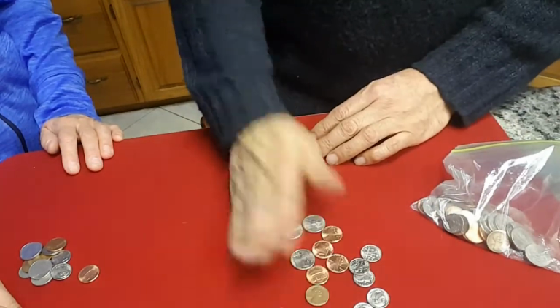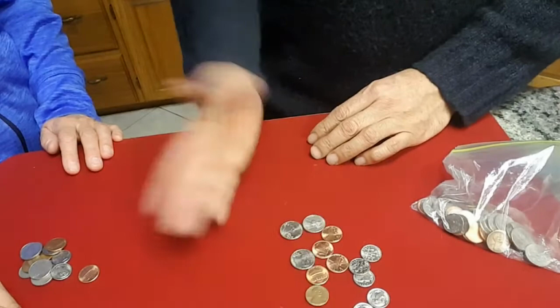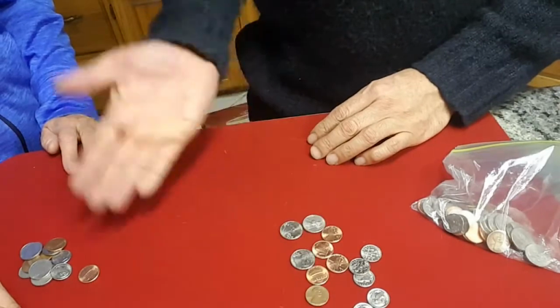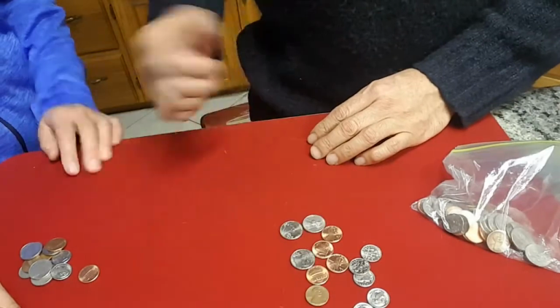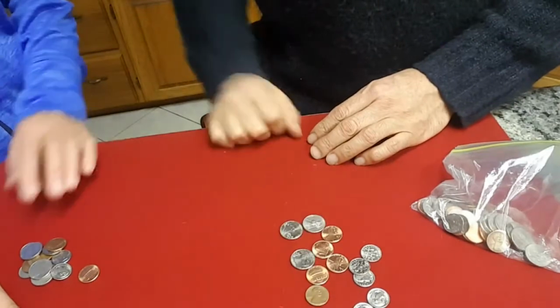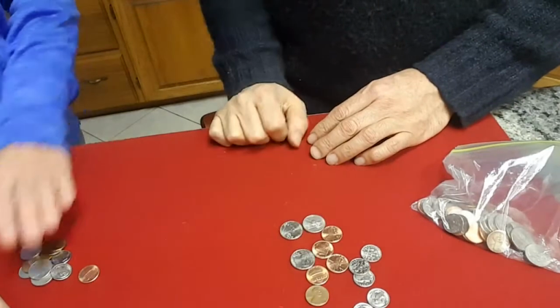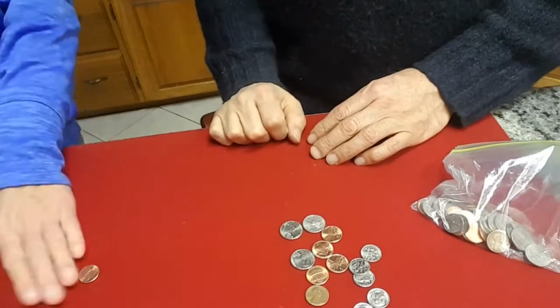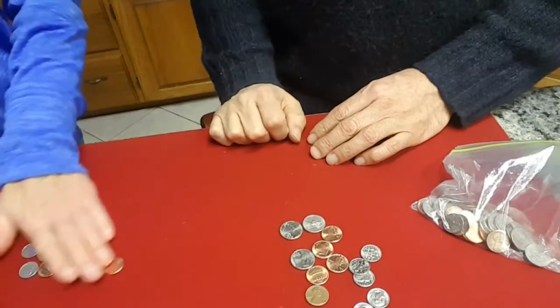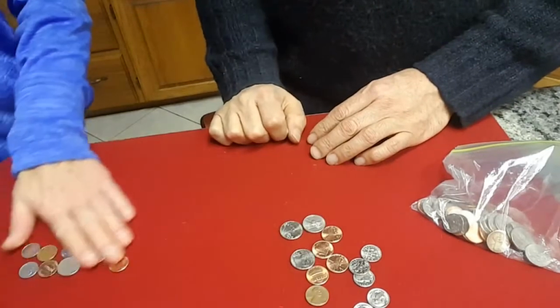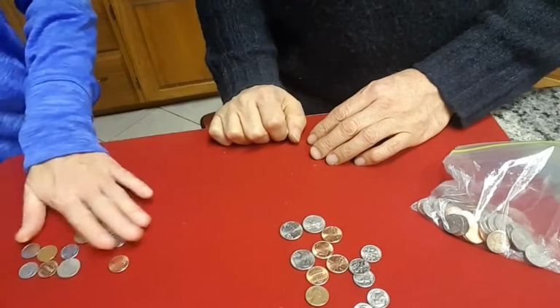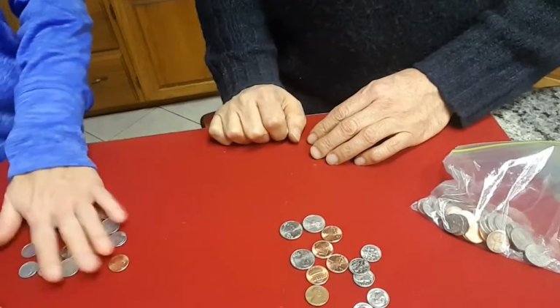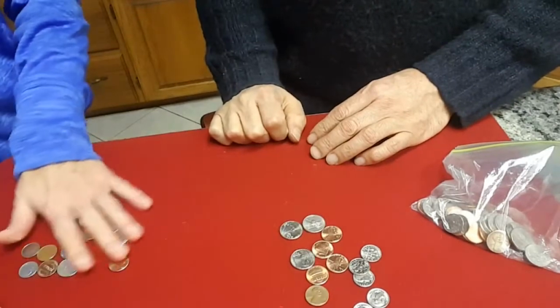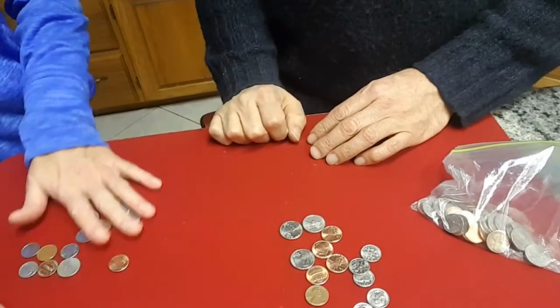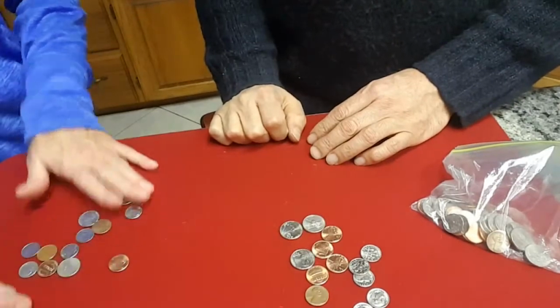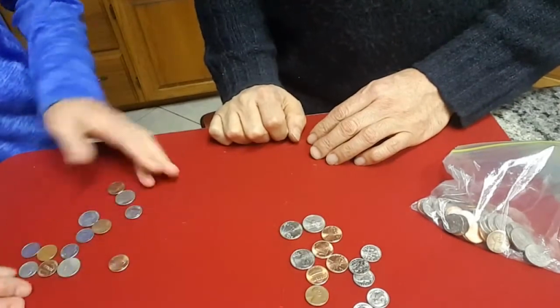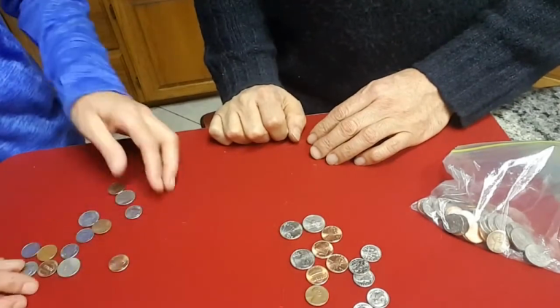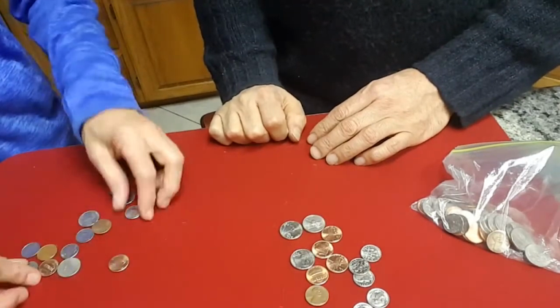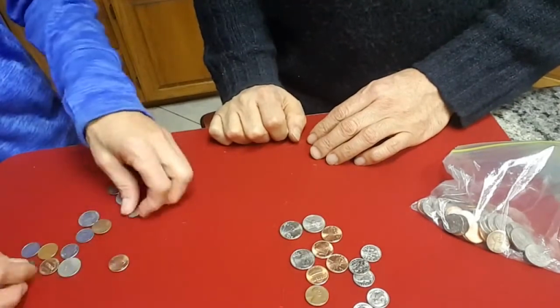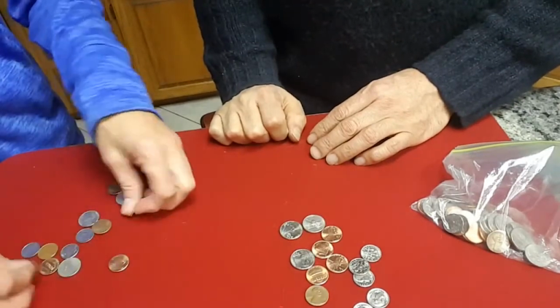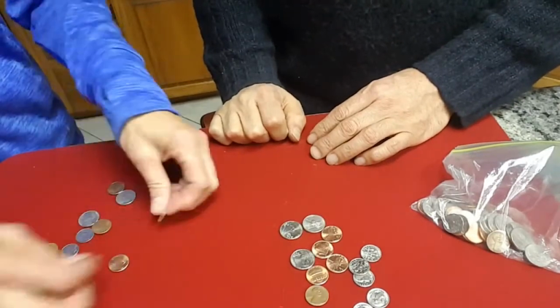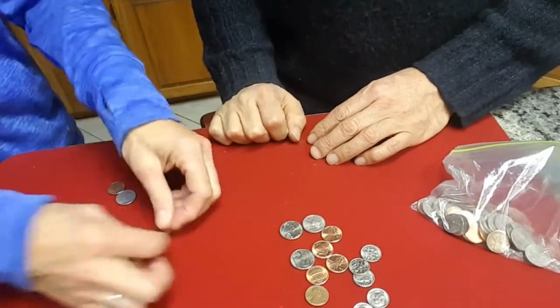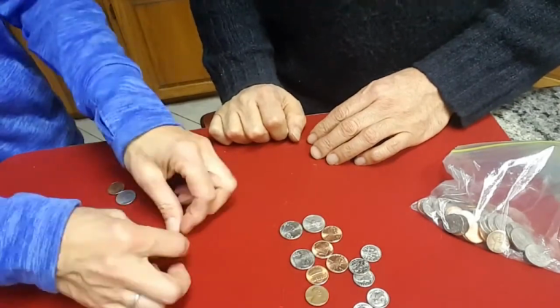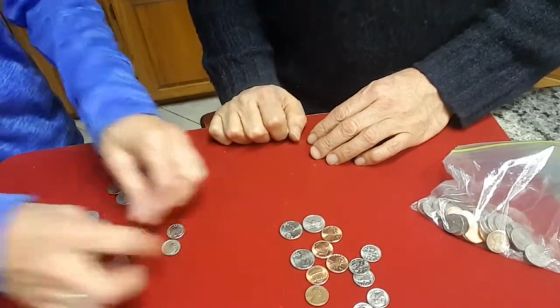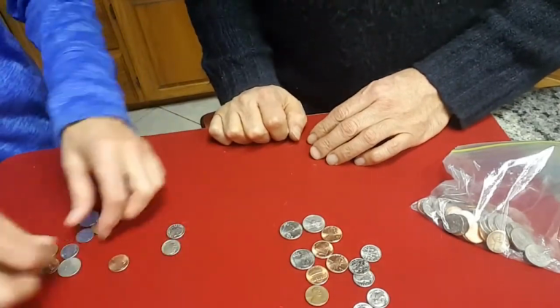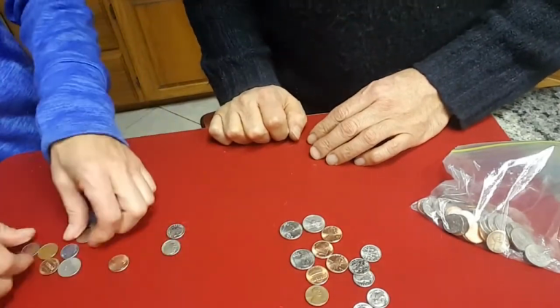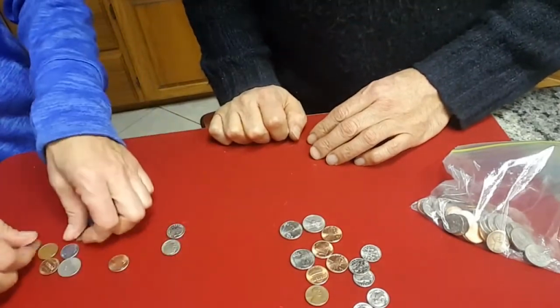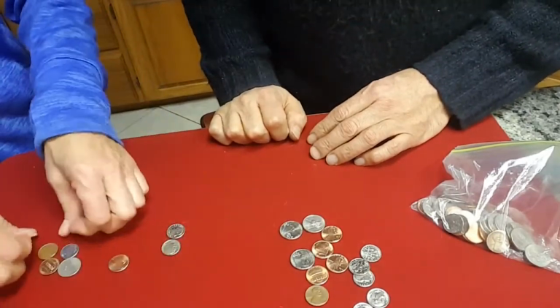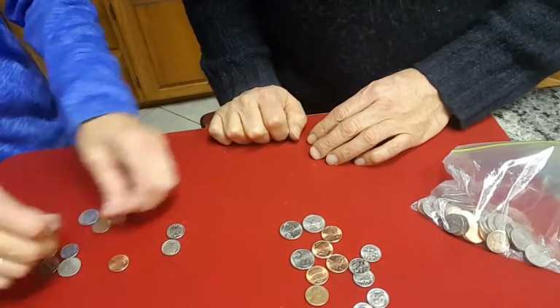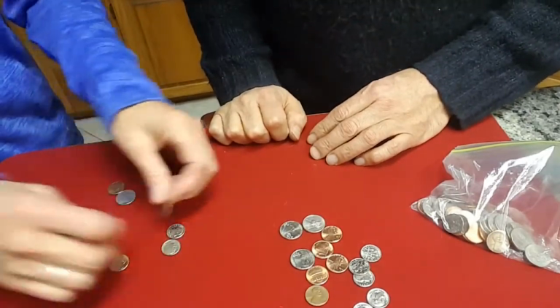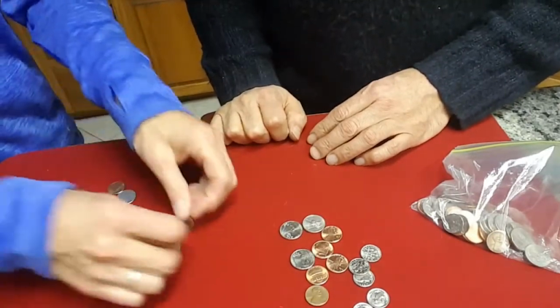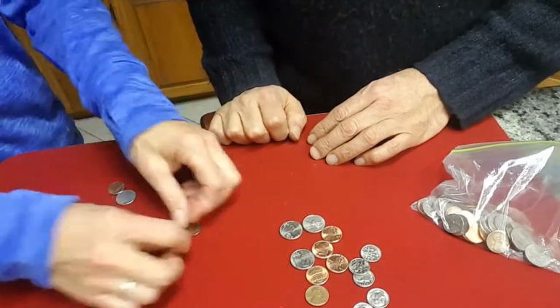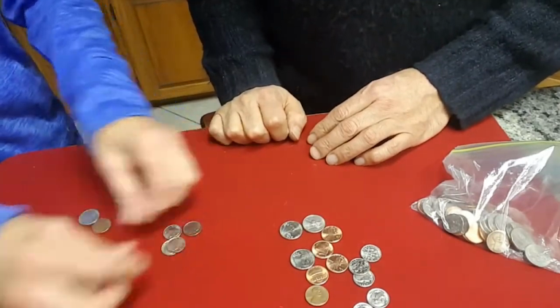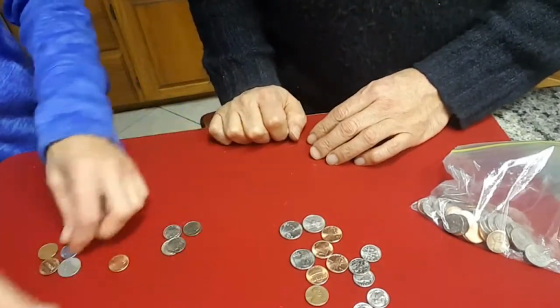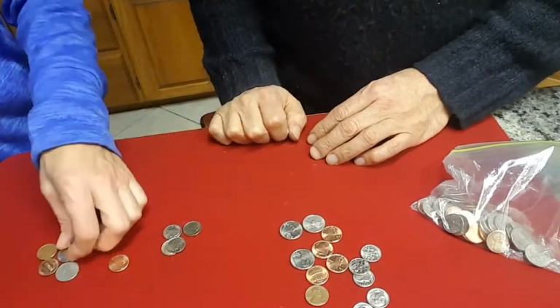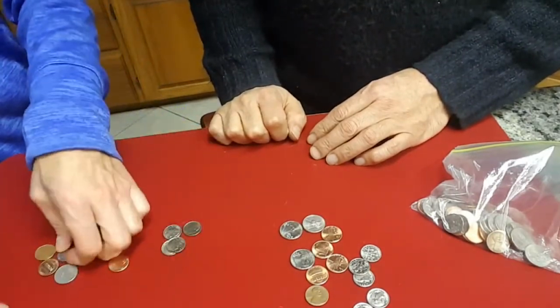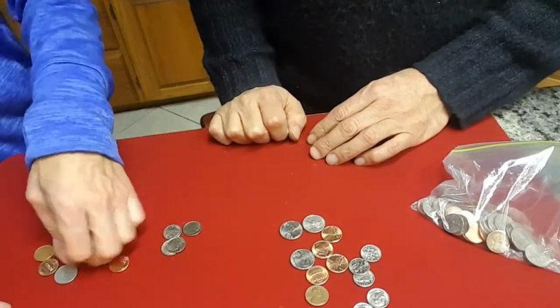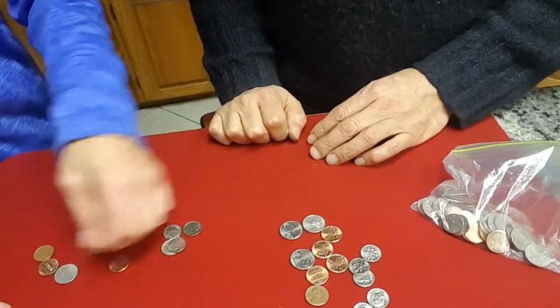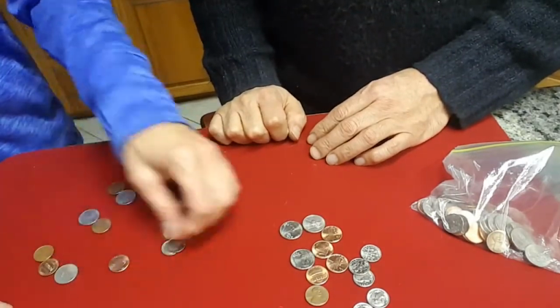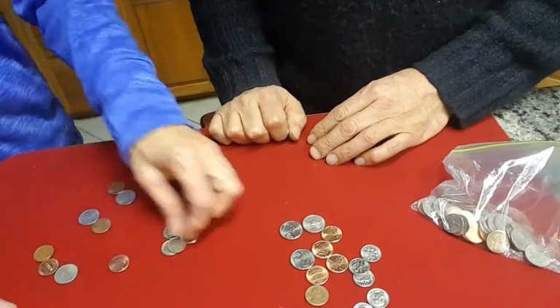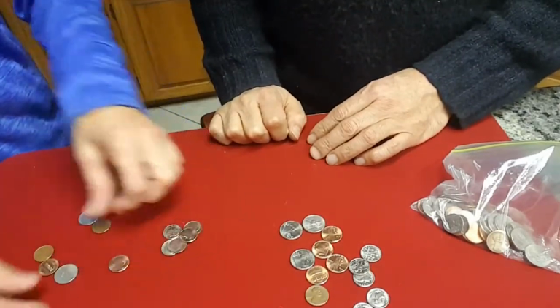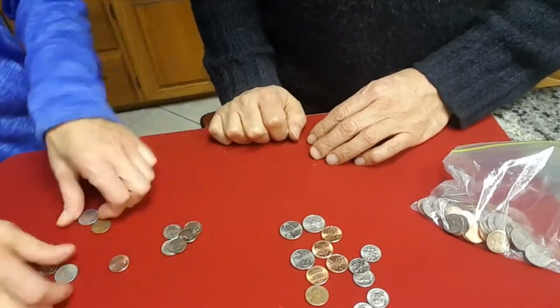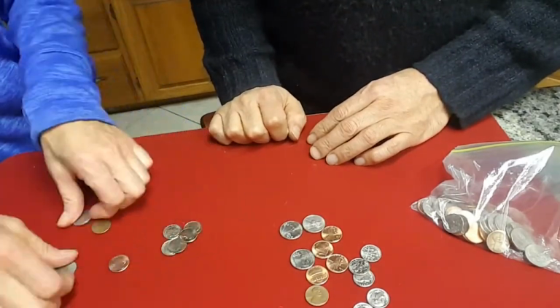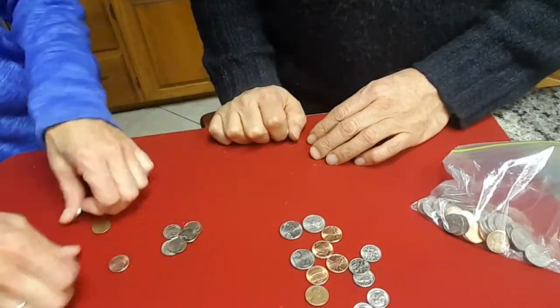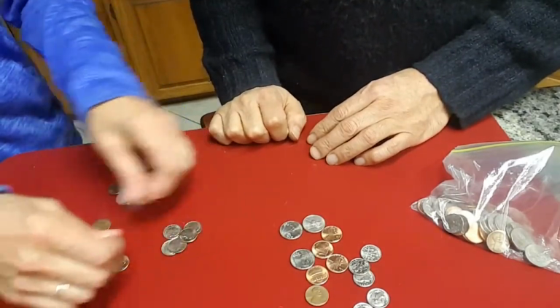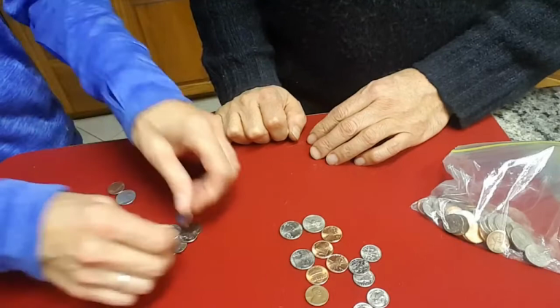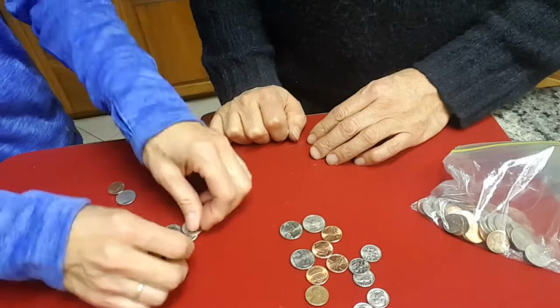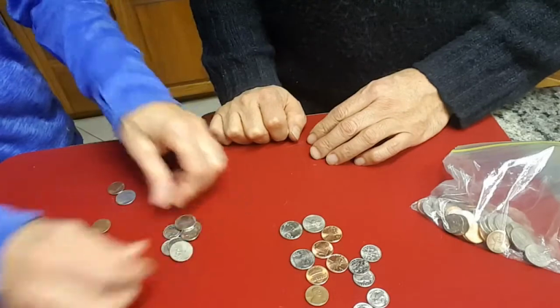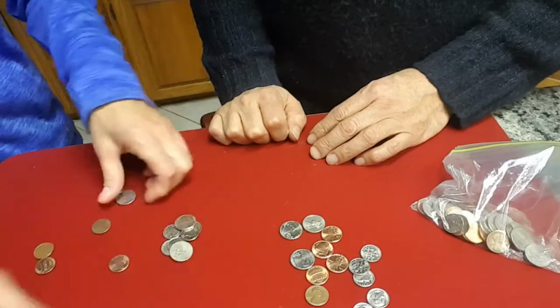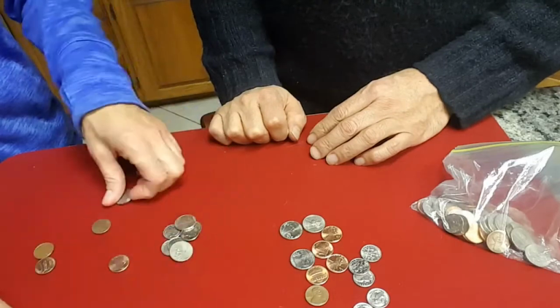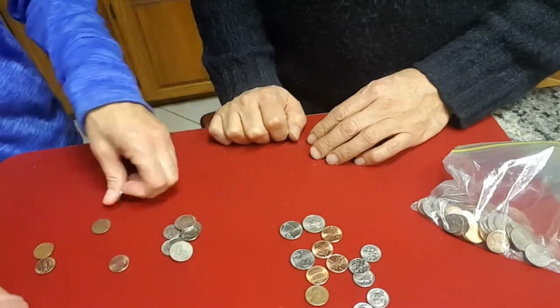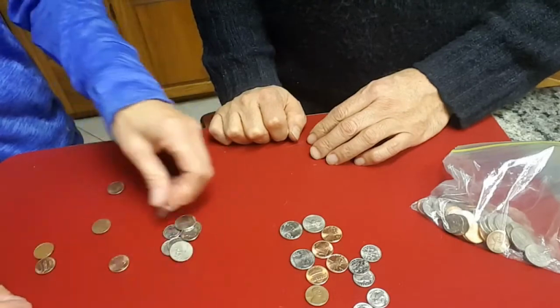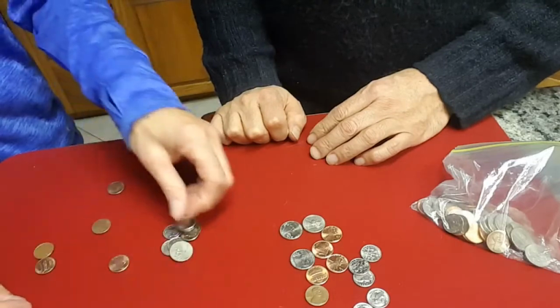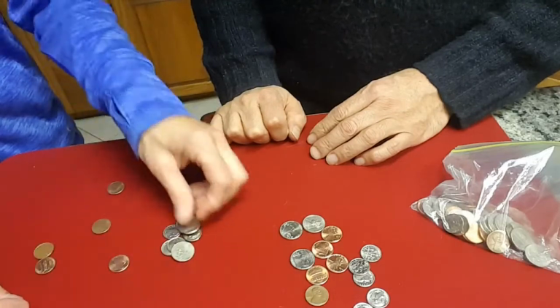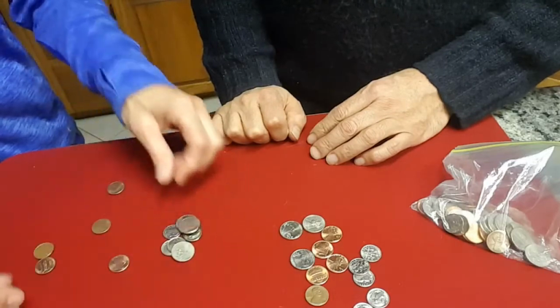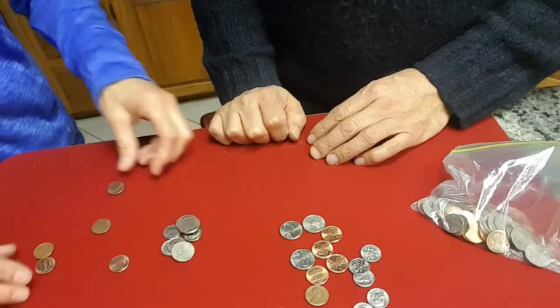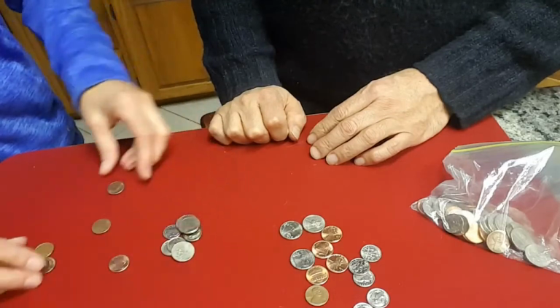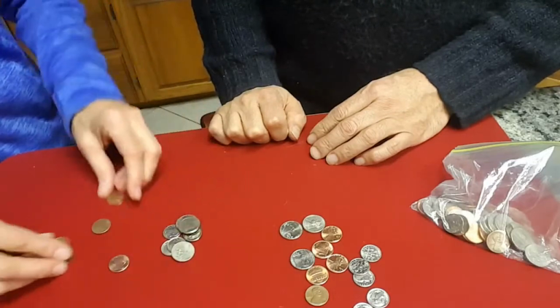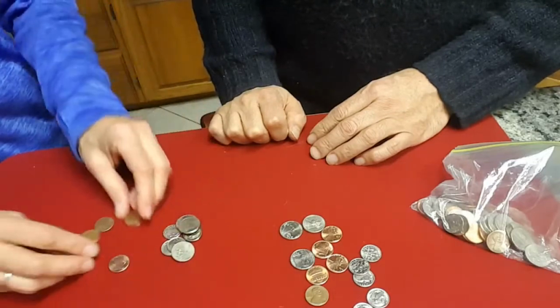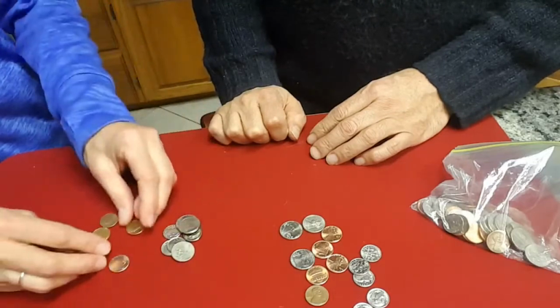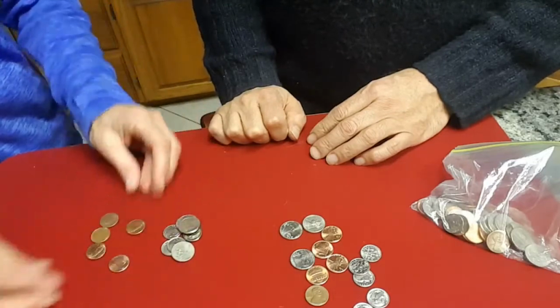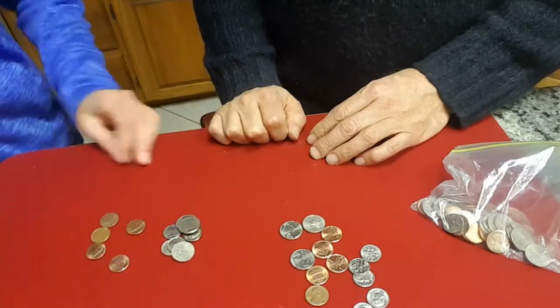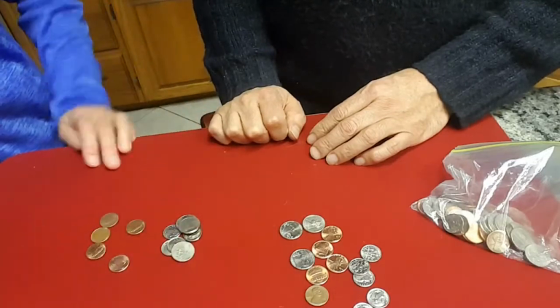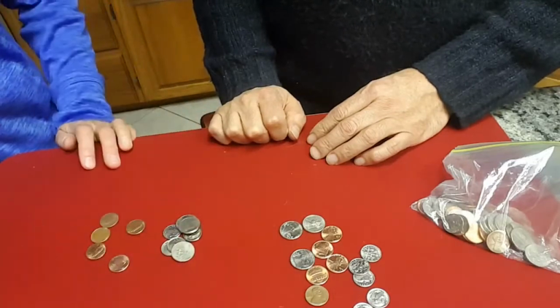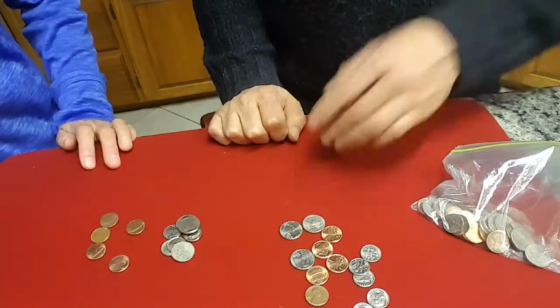Let's see how much you've got. 10, 20, 30, 40, 50, 65, and 5 pennies.